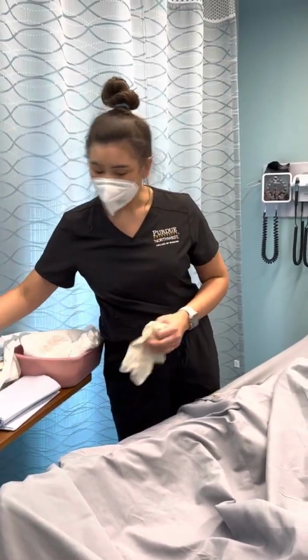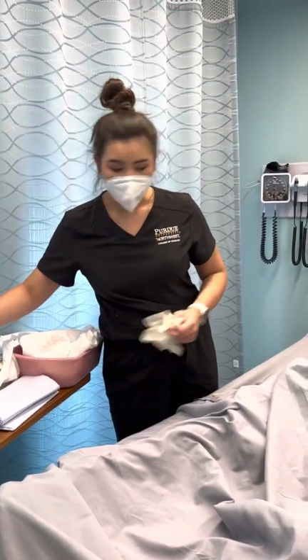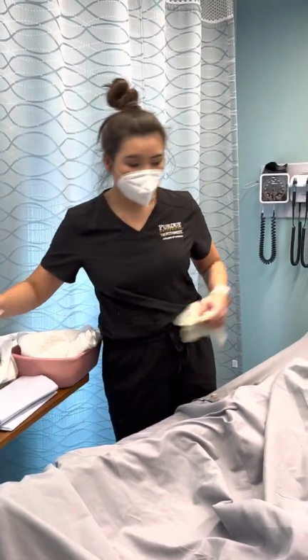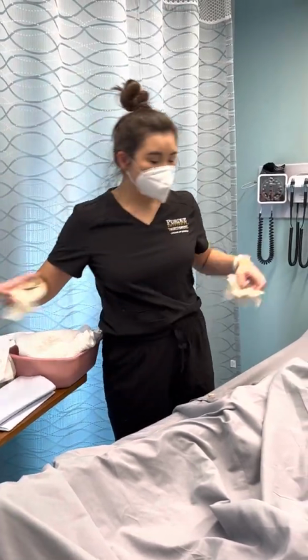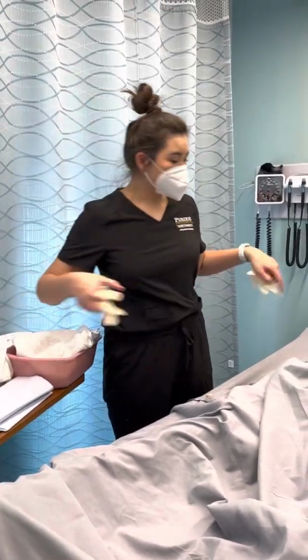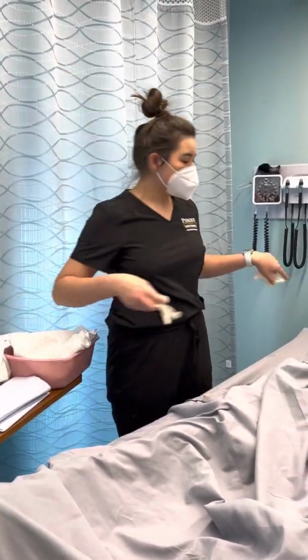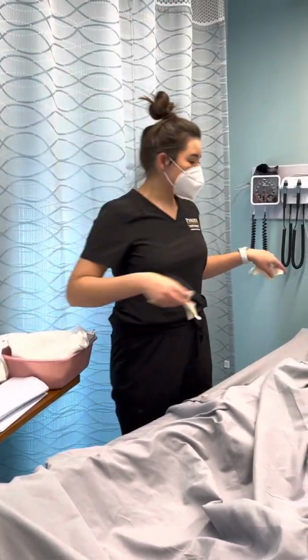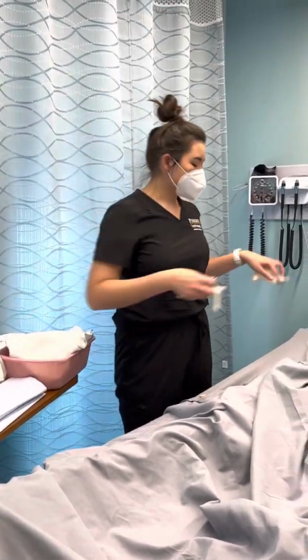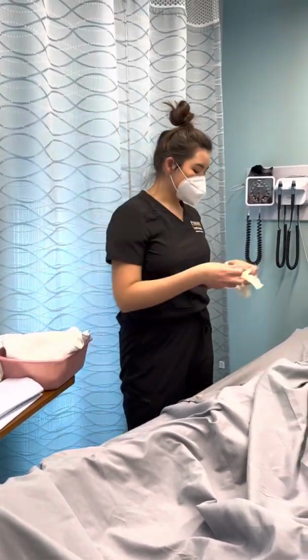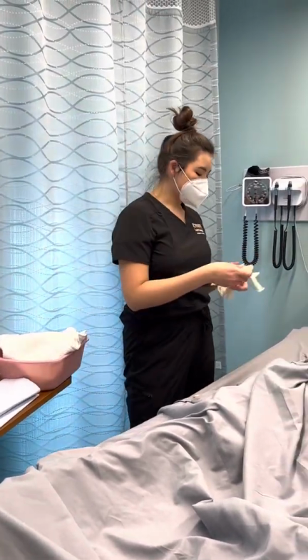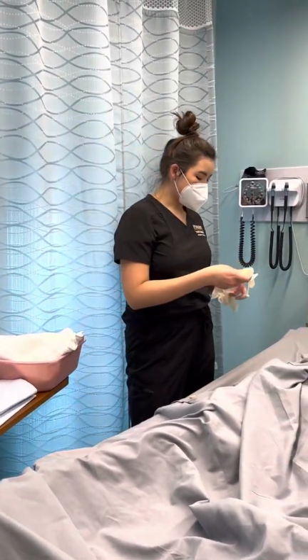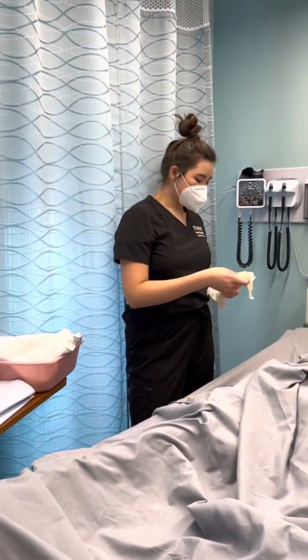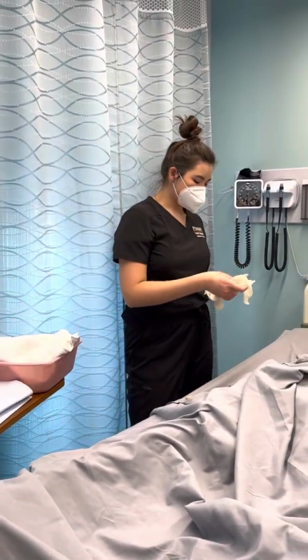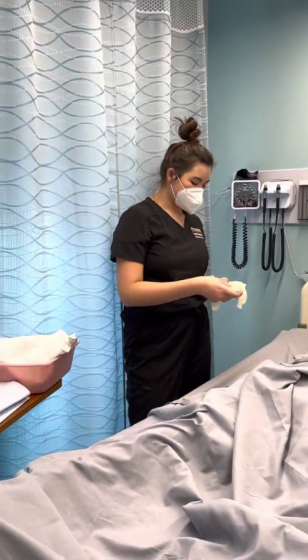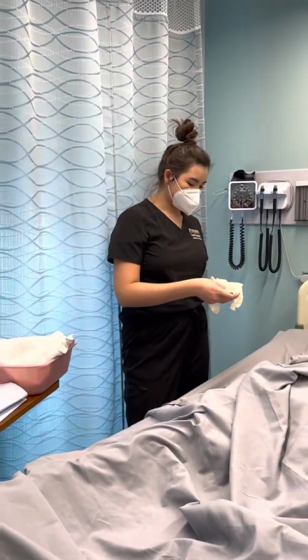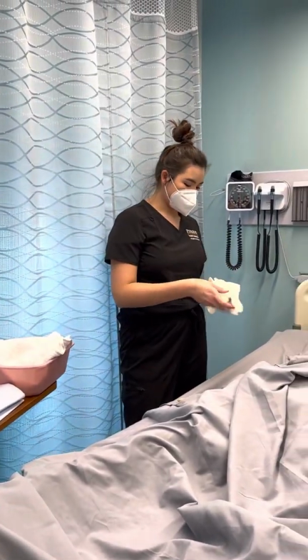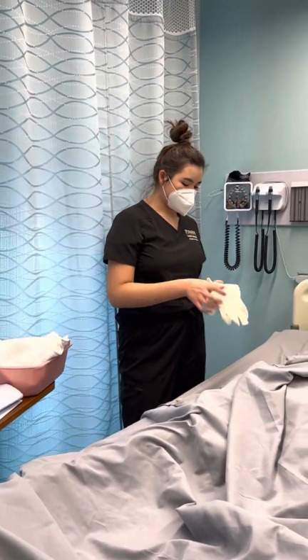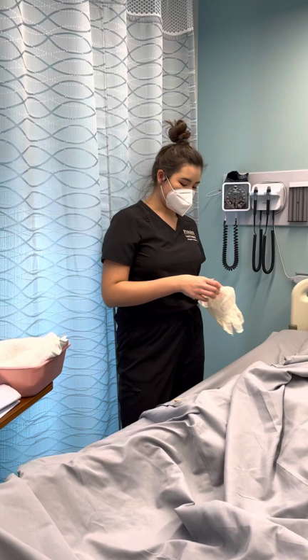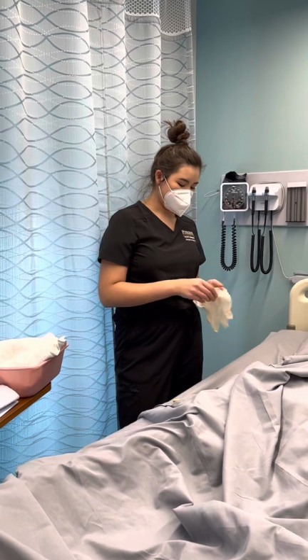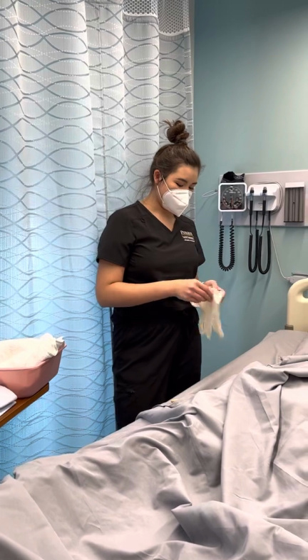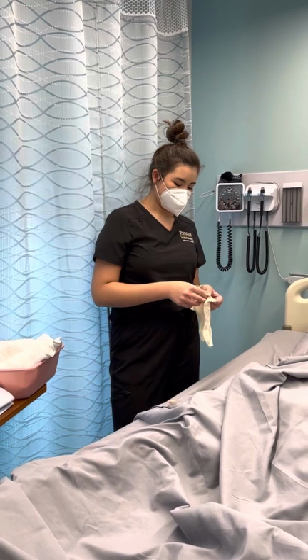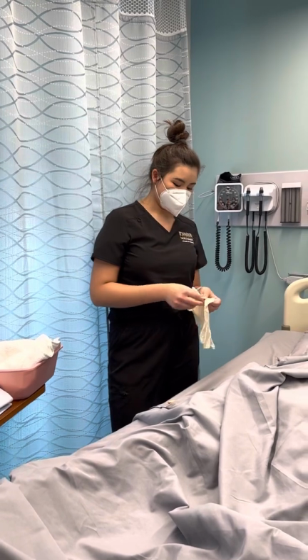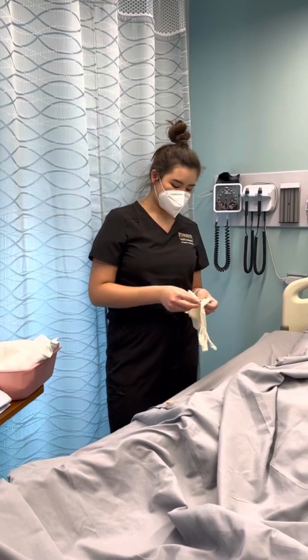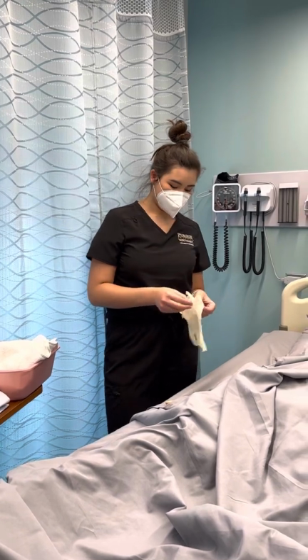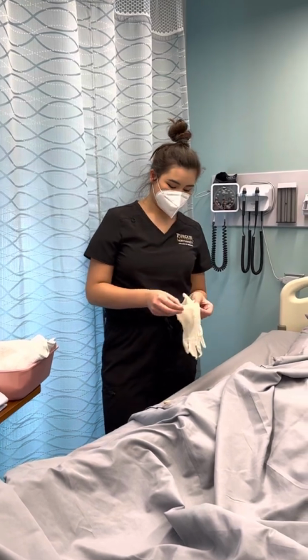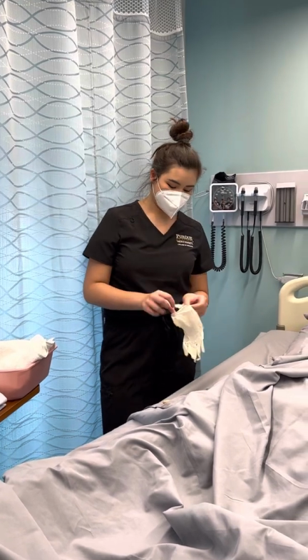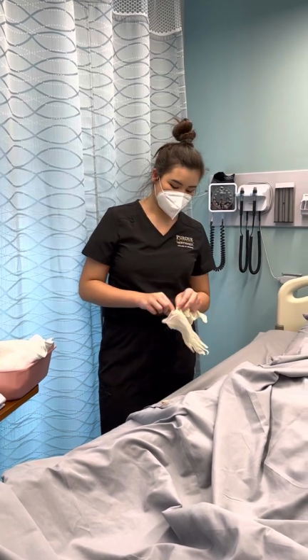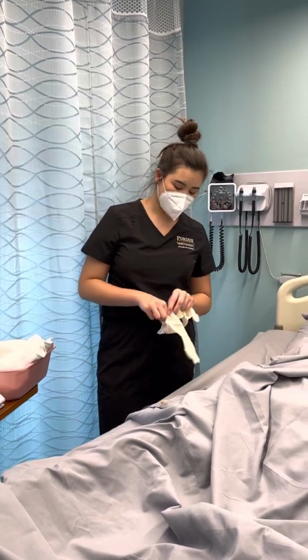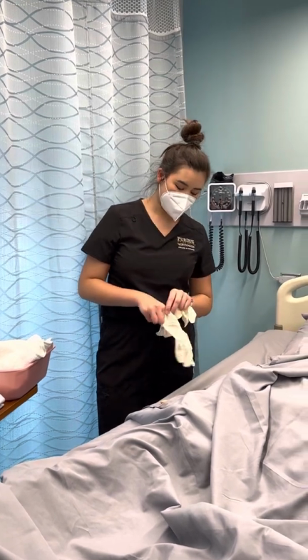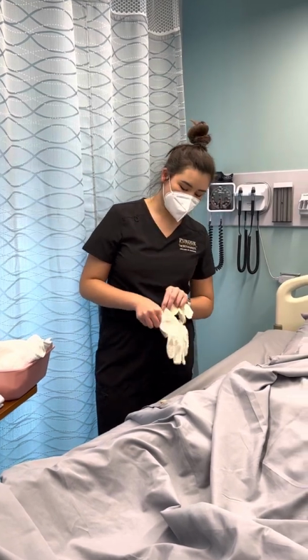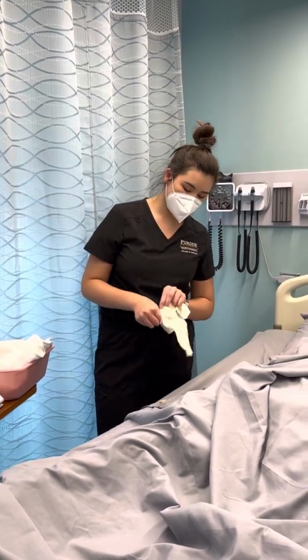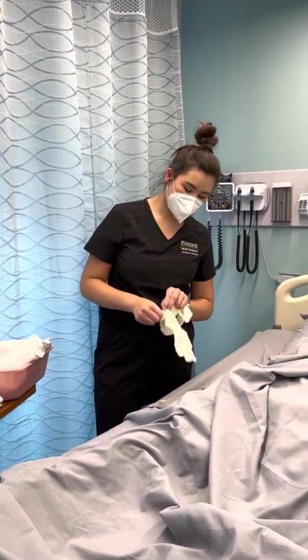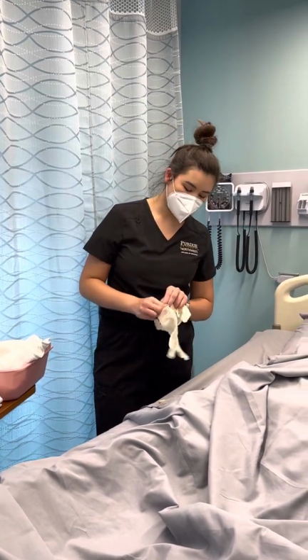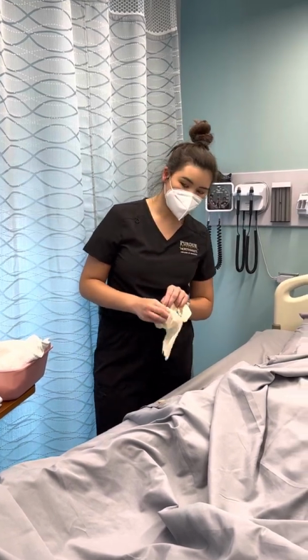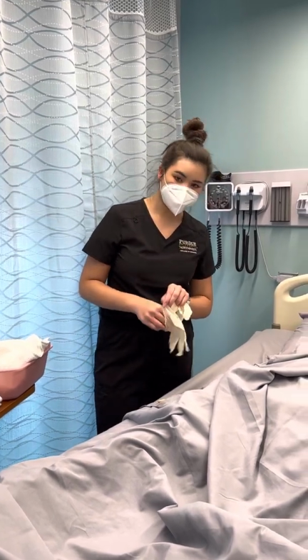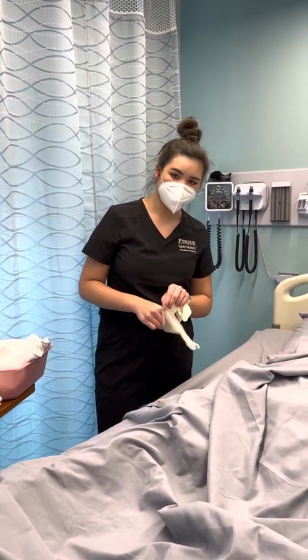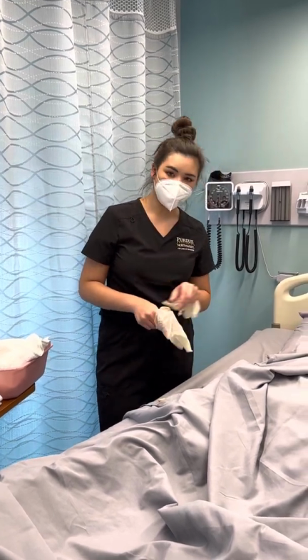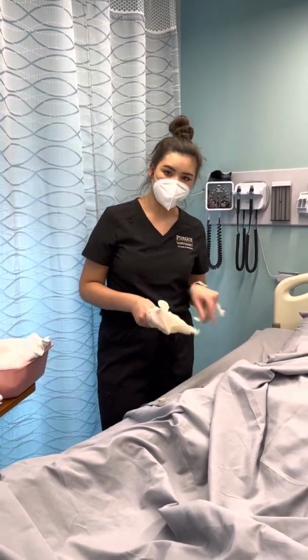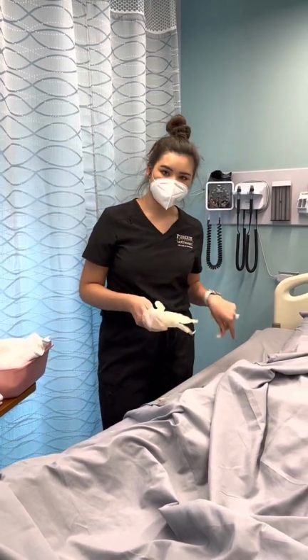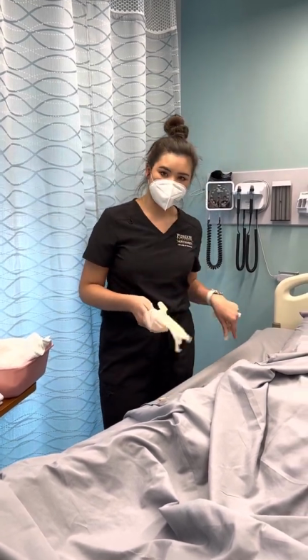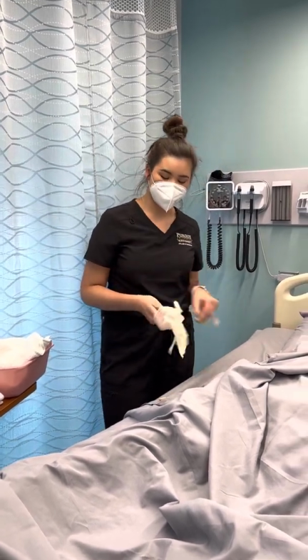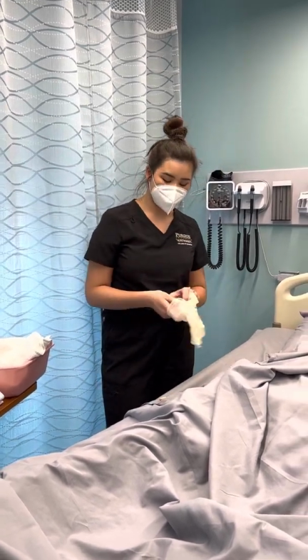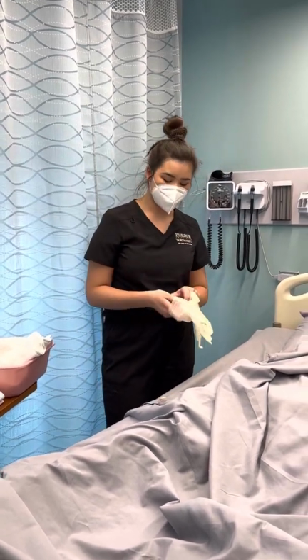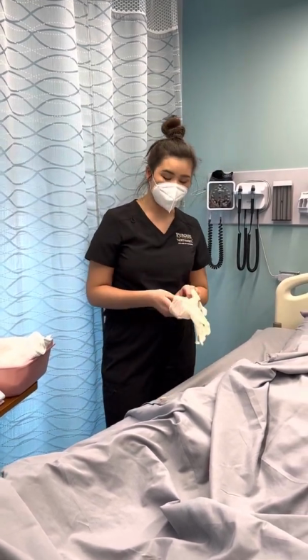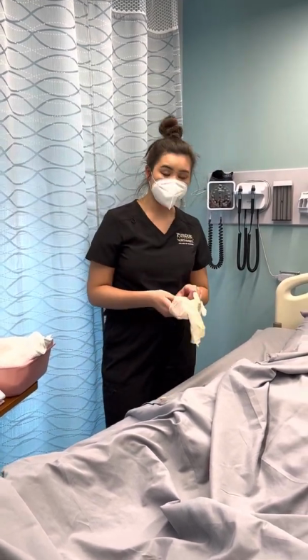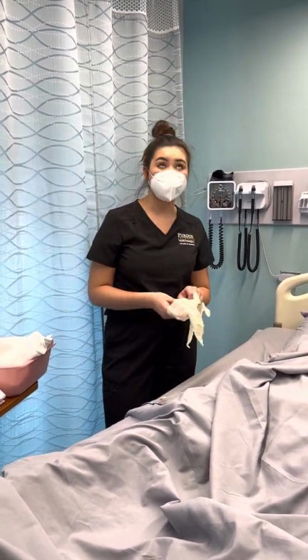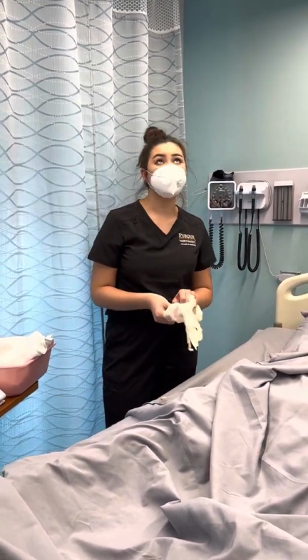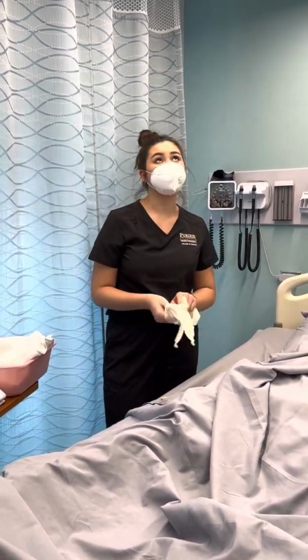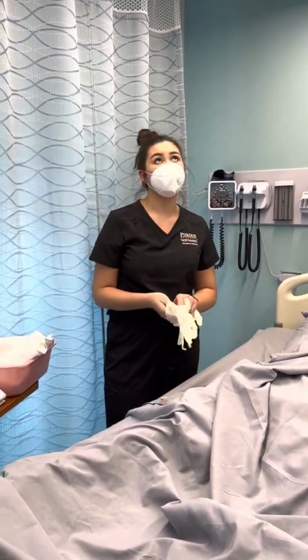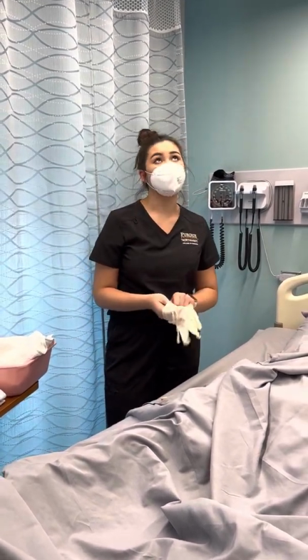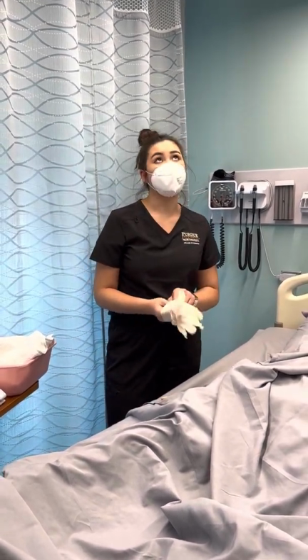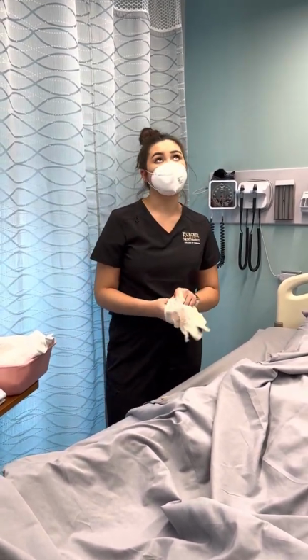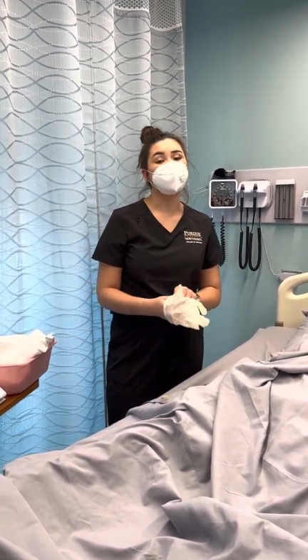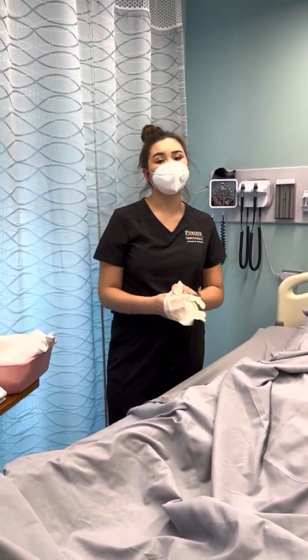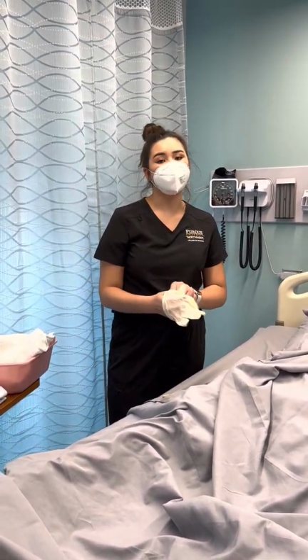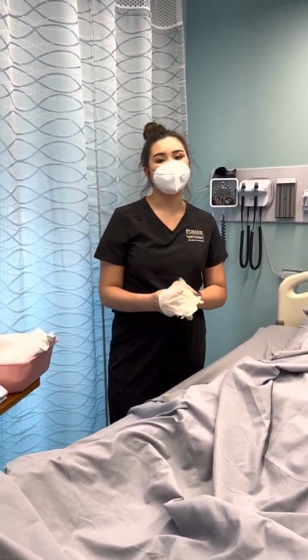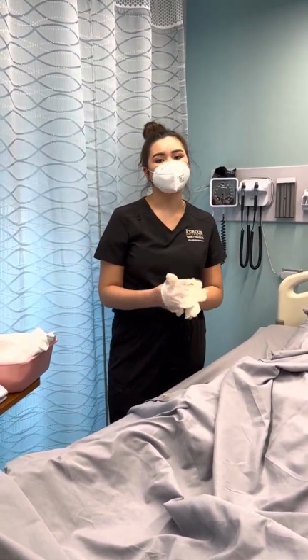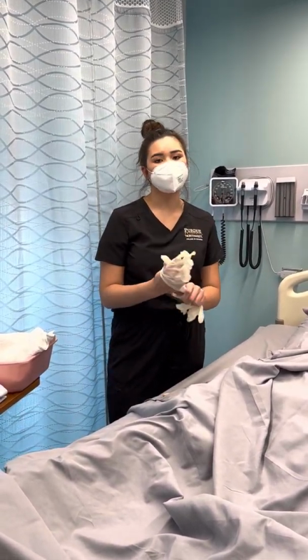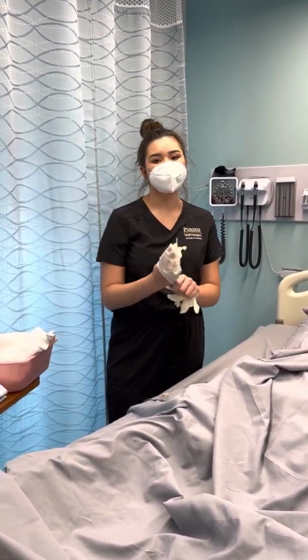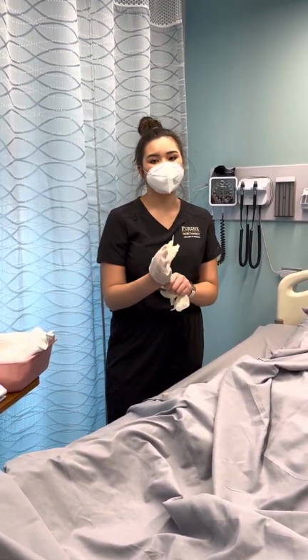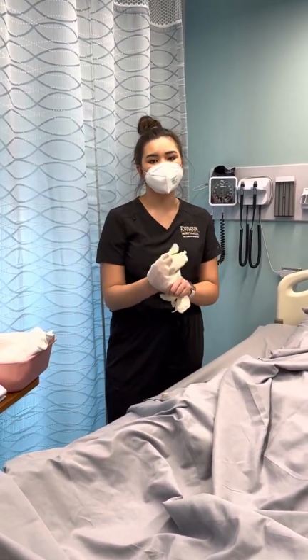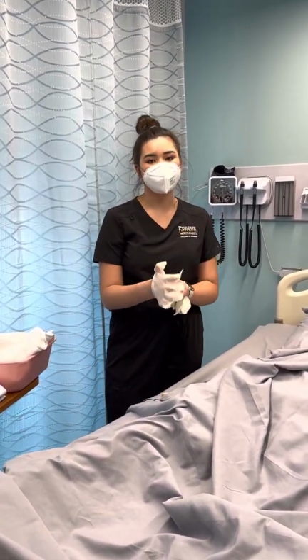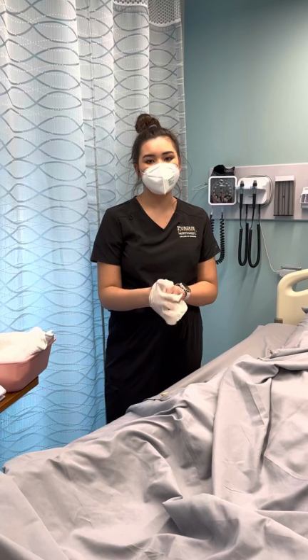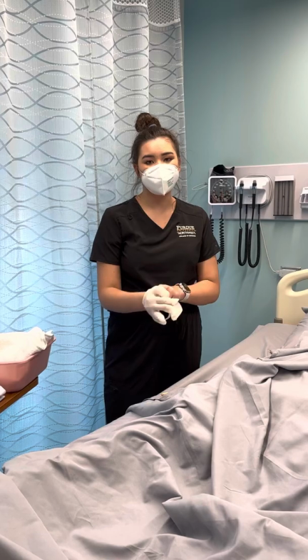I'm also going to raise the bed to a working height, lower down the railing, and make sure I have adequate light. This looks good to me.